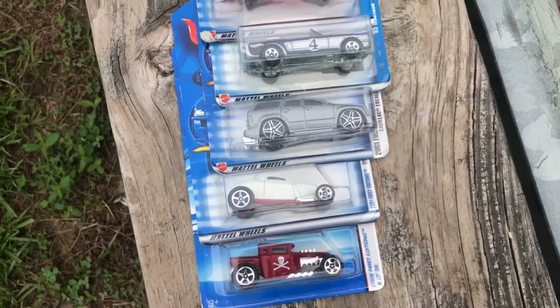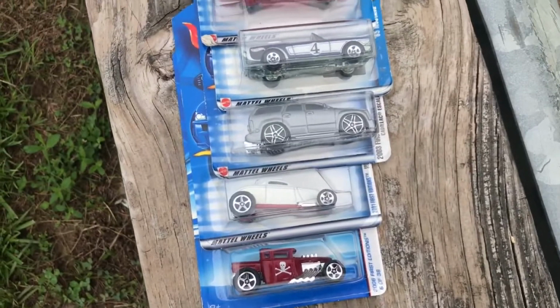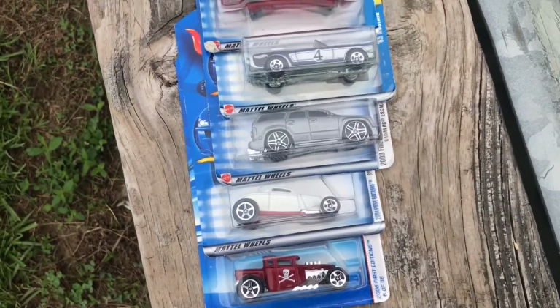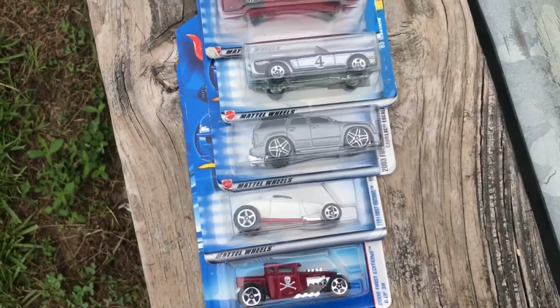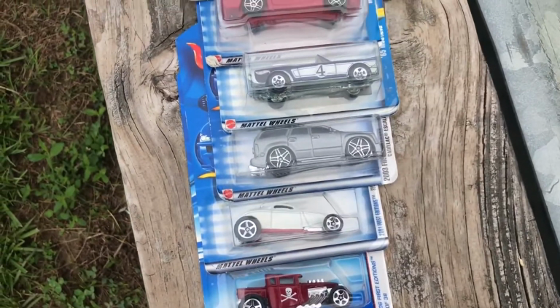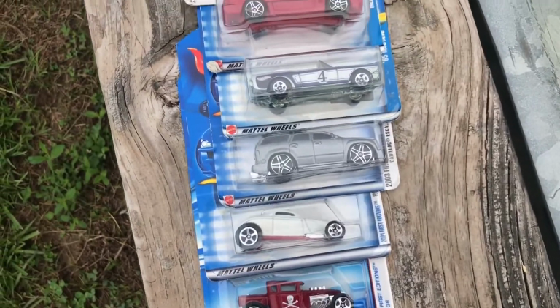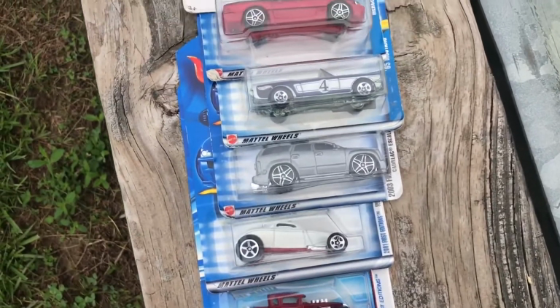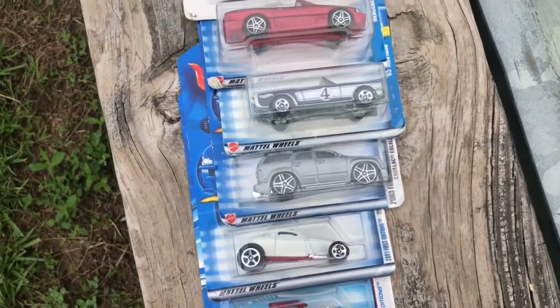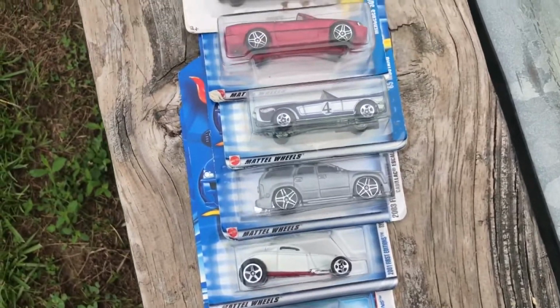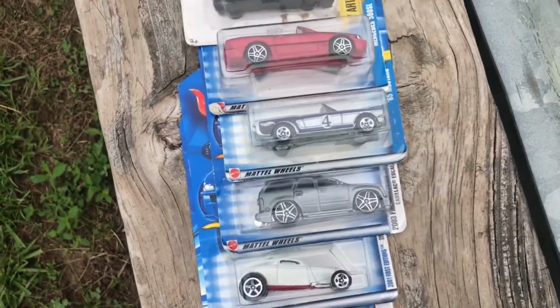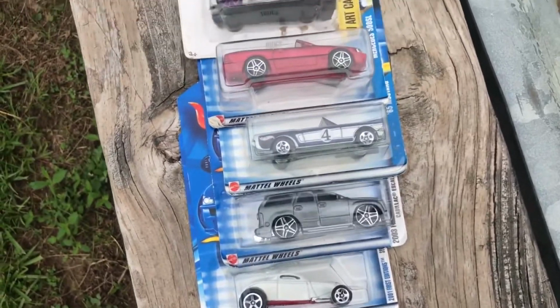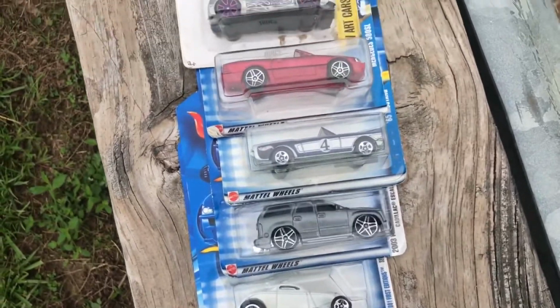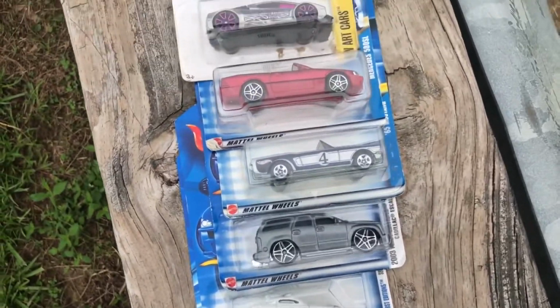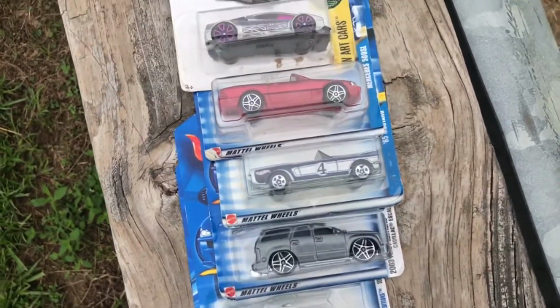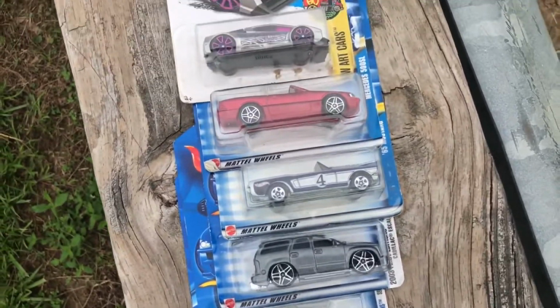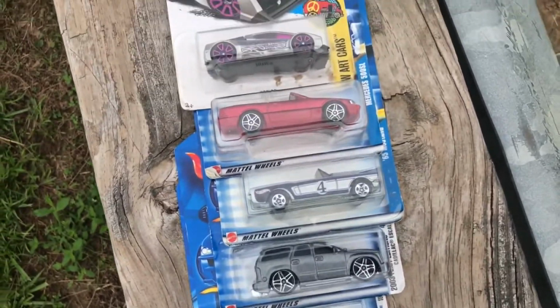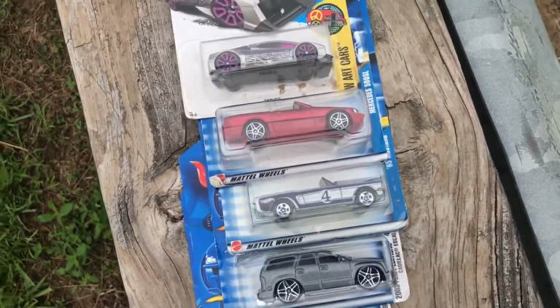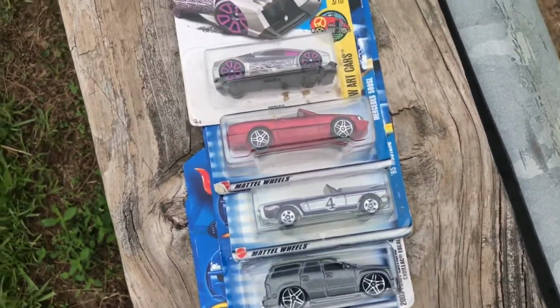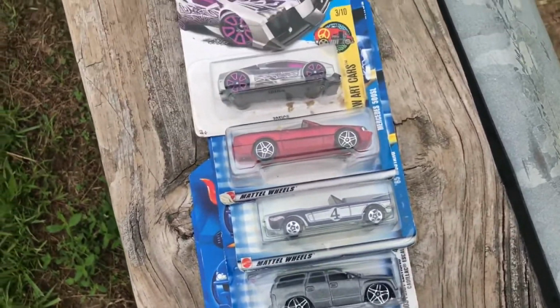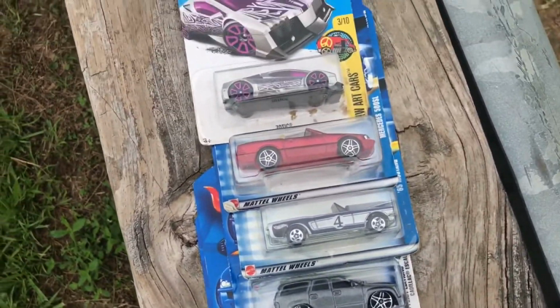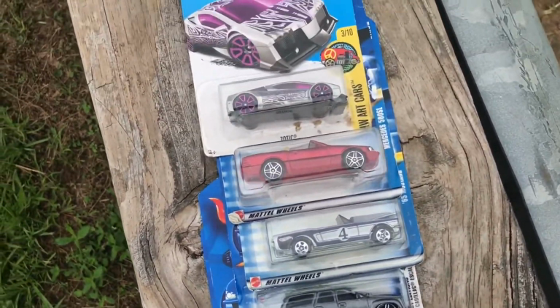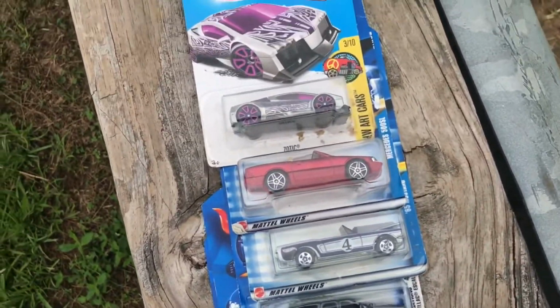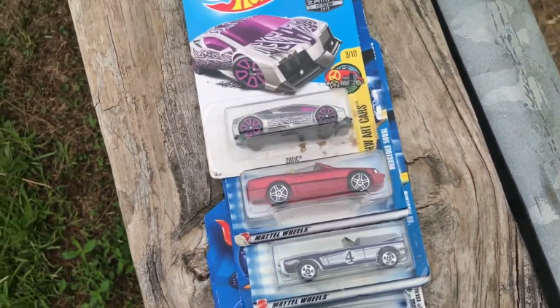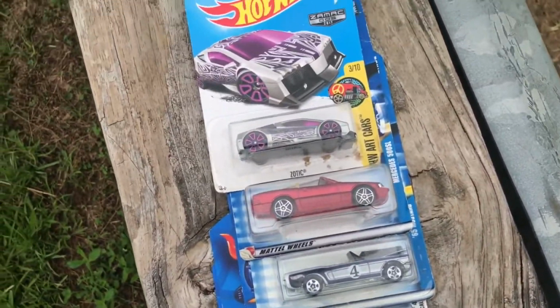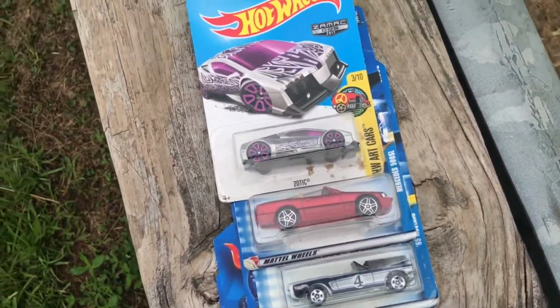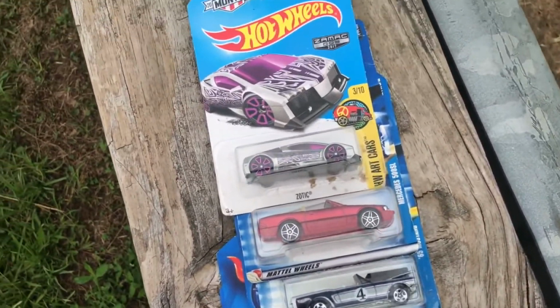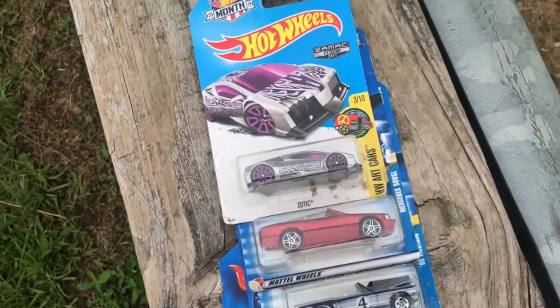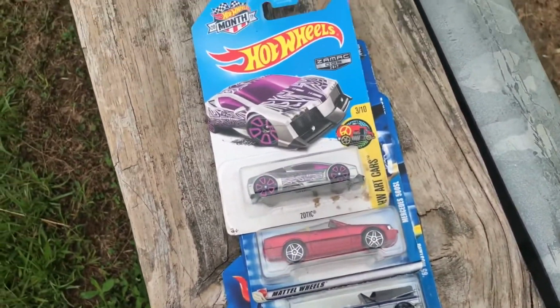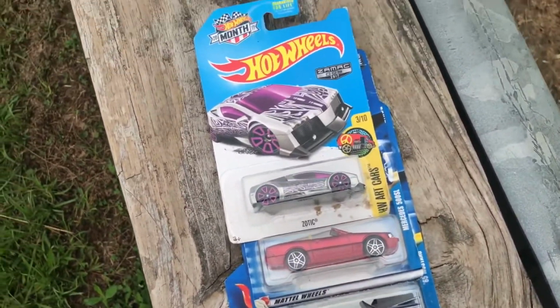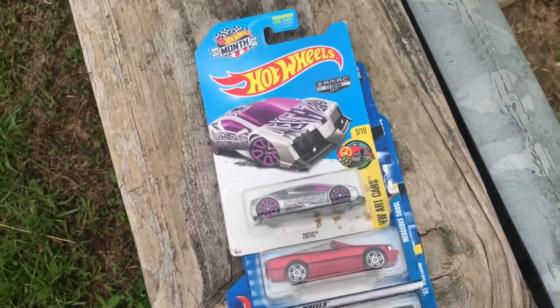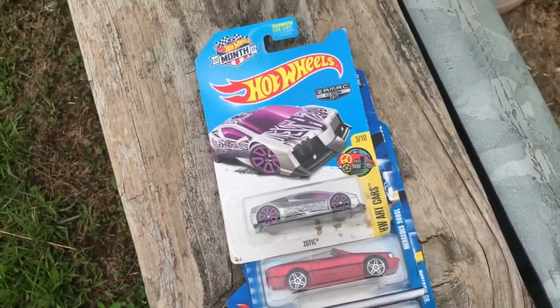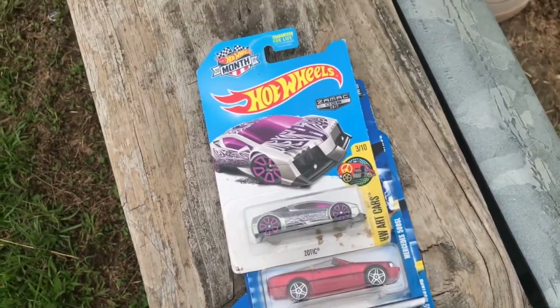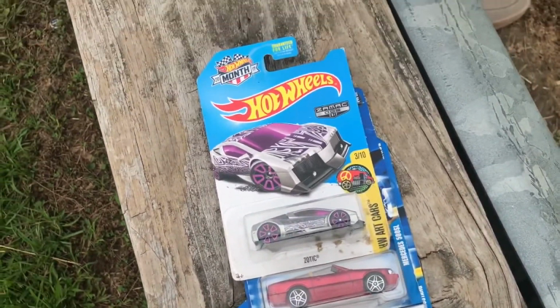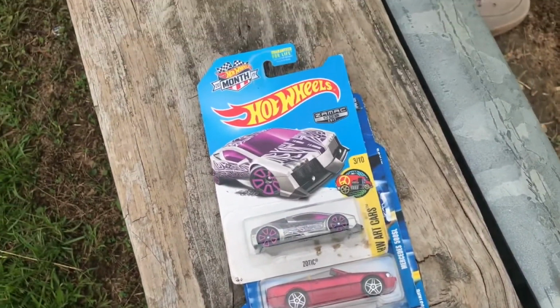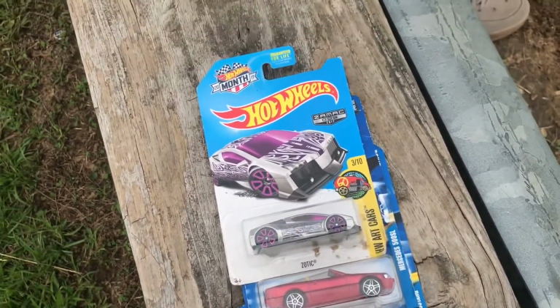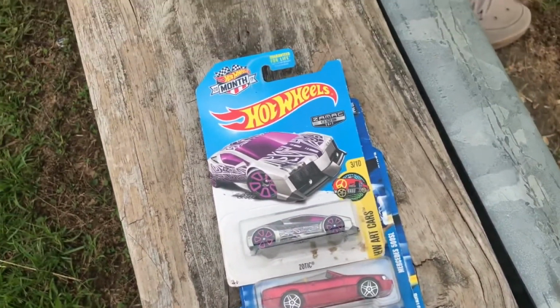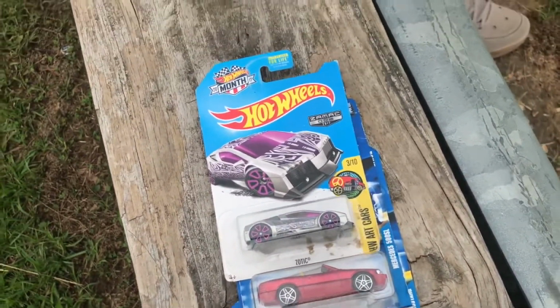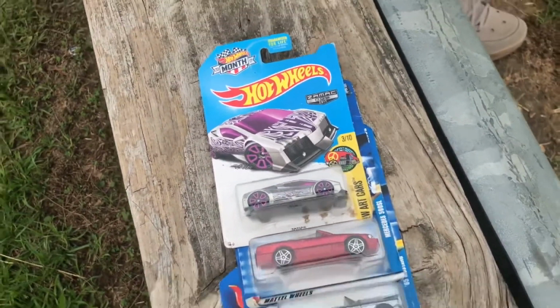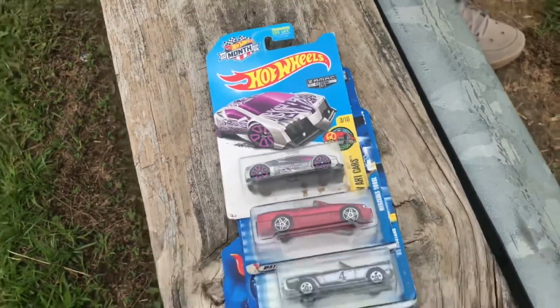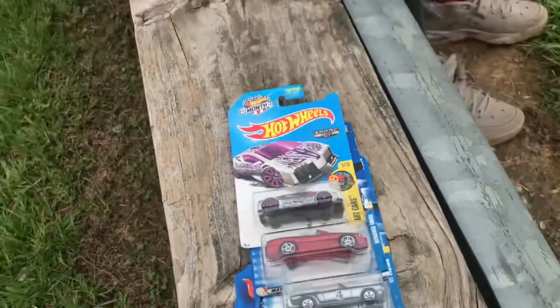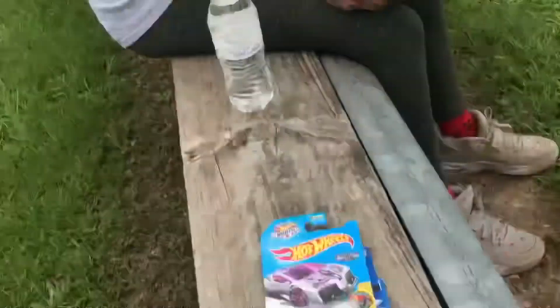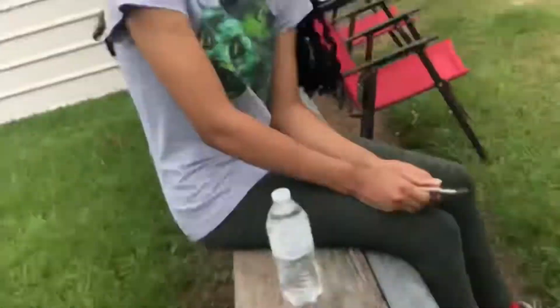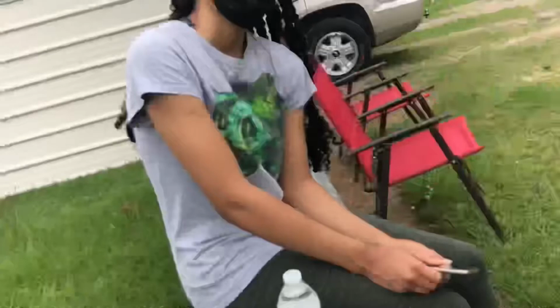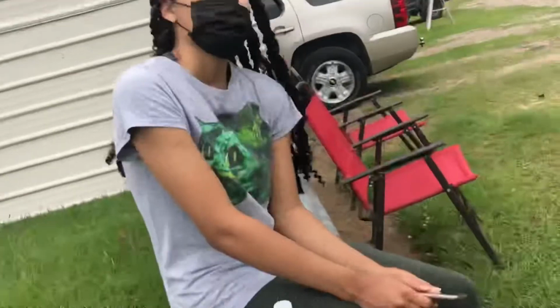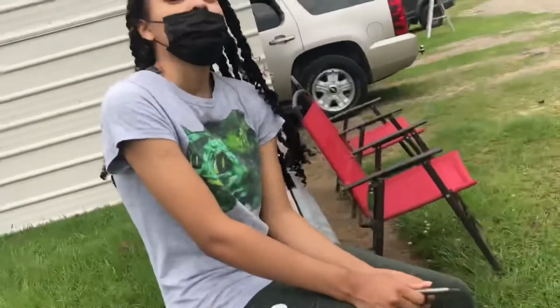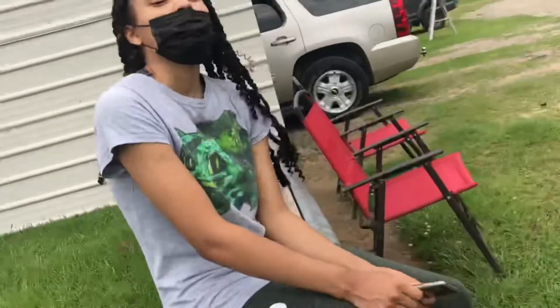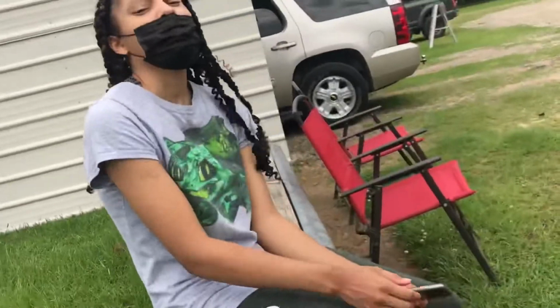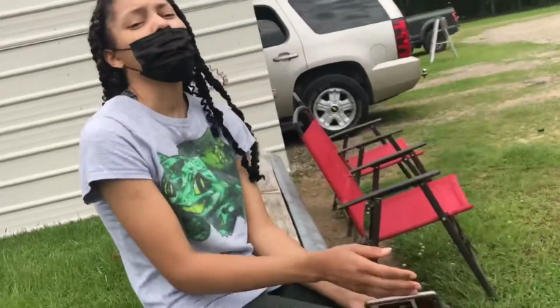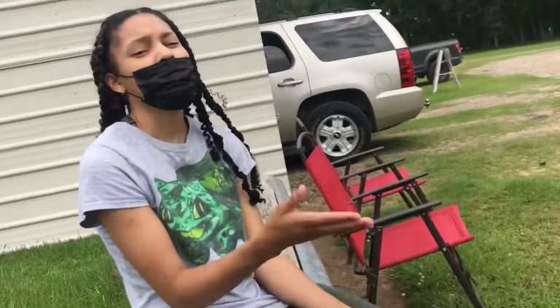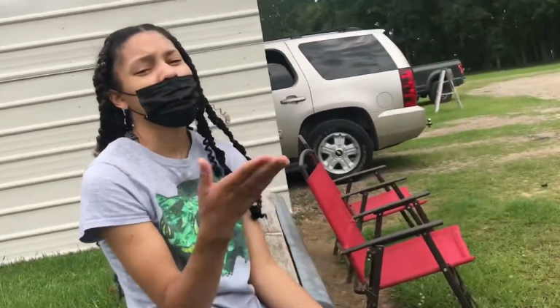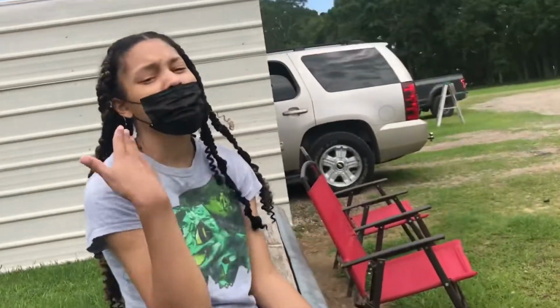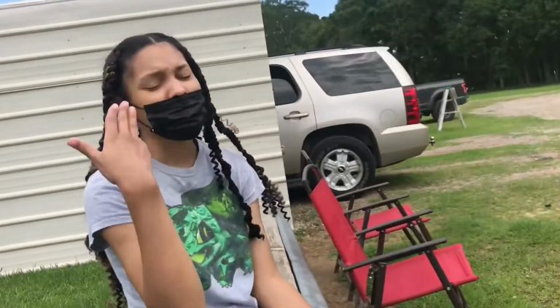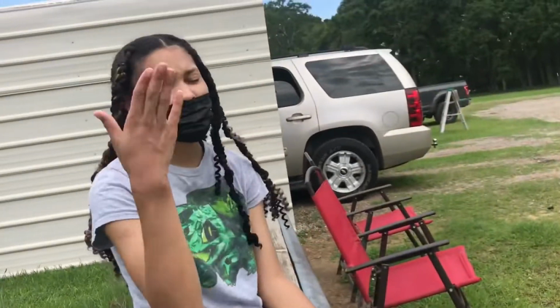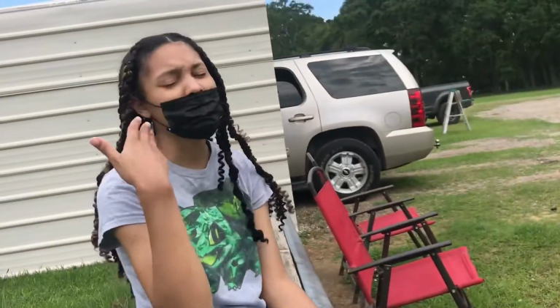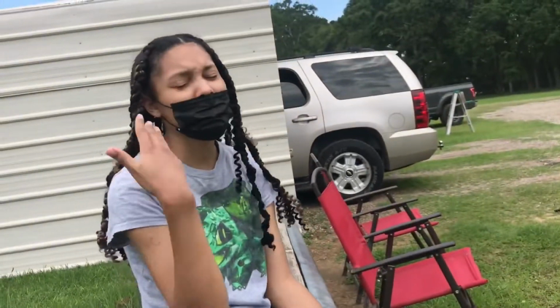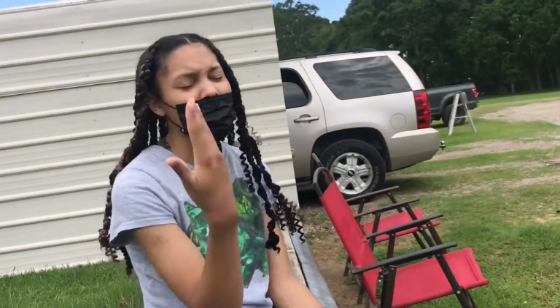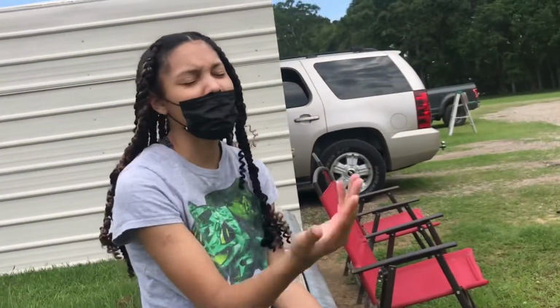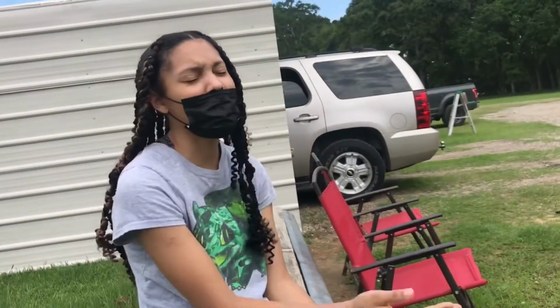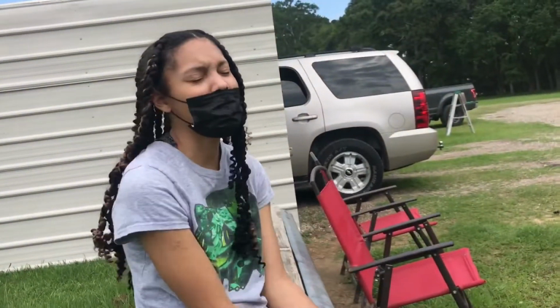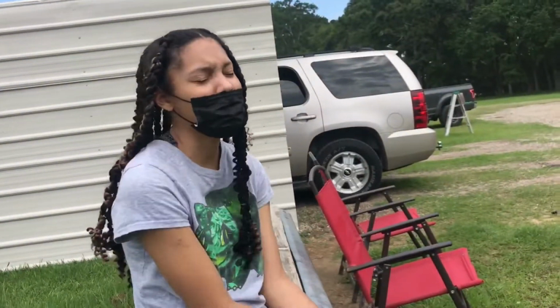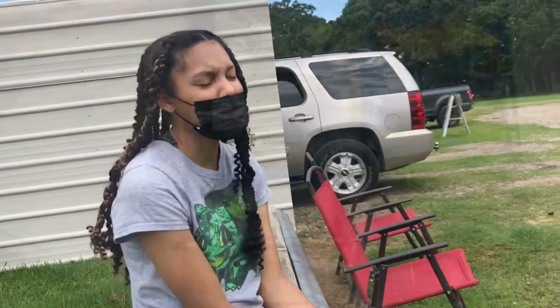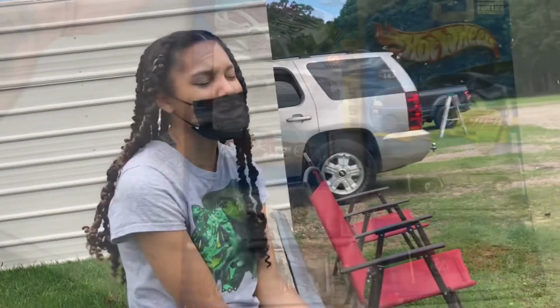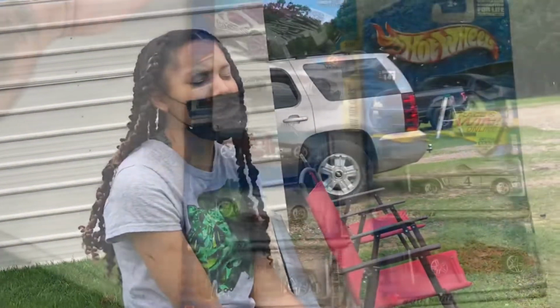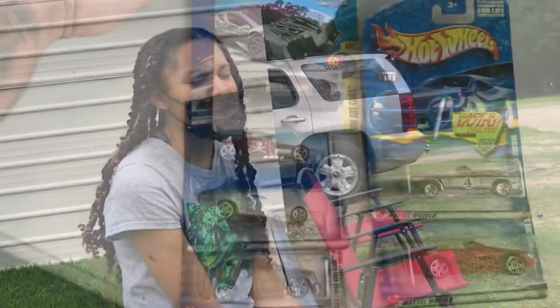My little flea market haul, y'all. First time being here and definitely not the last. Did you enjoy yourself? Very hot. Yes.